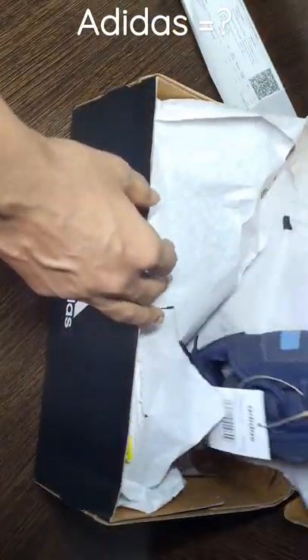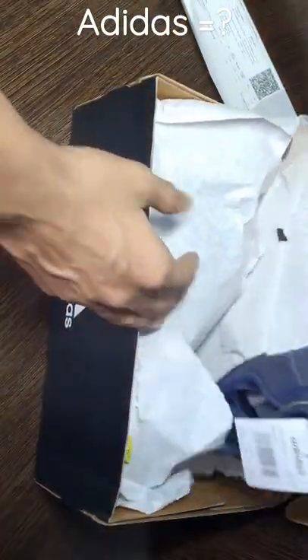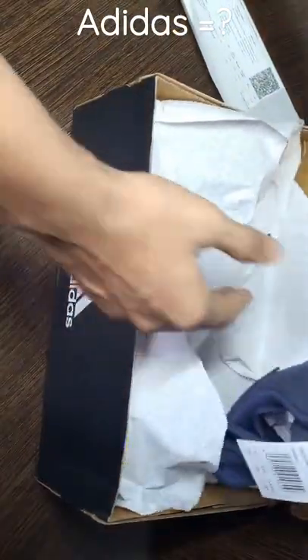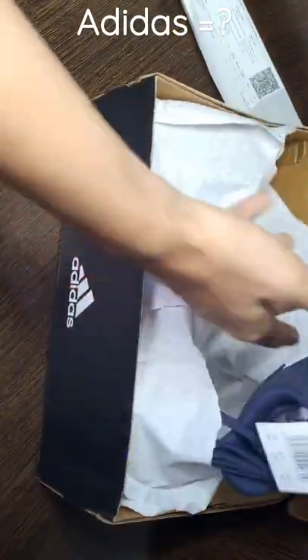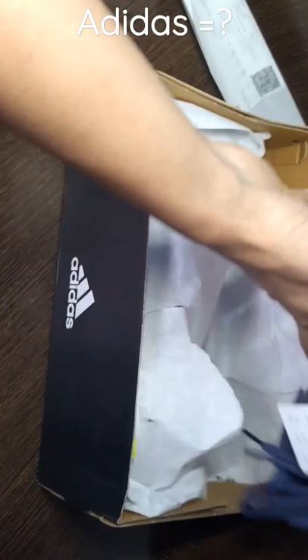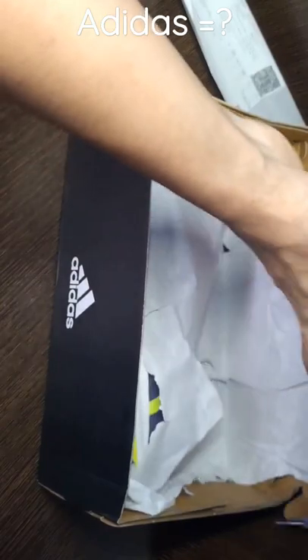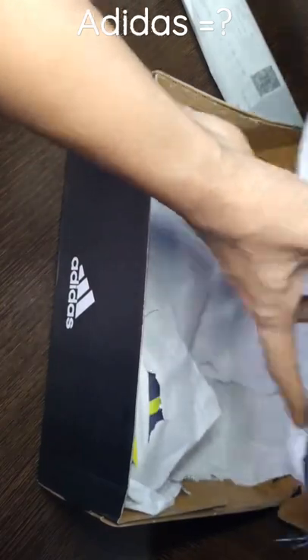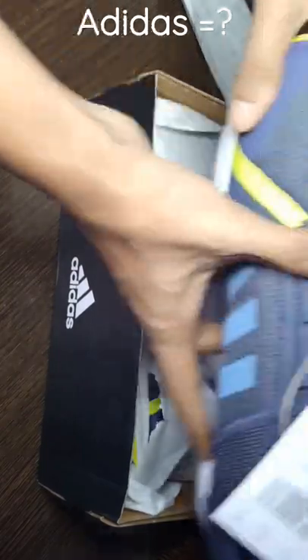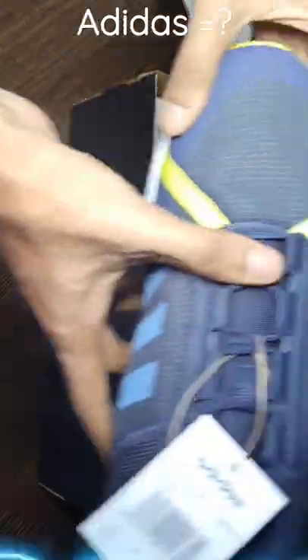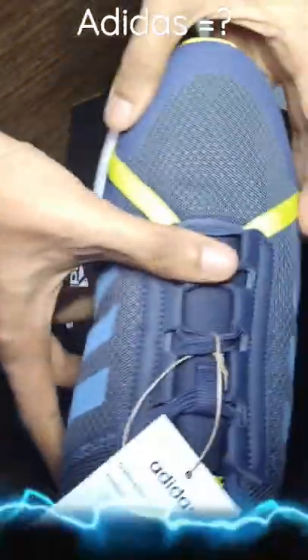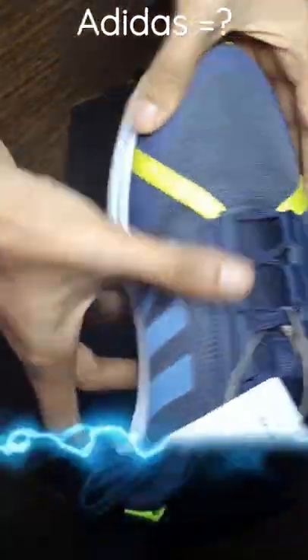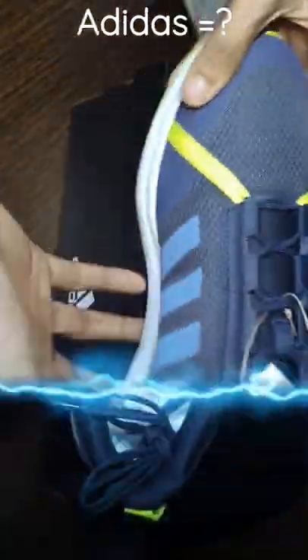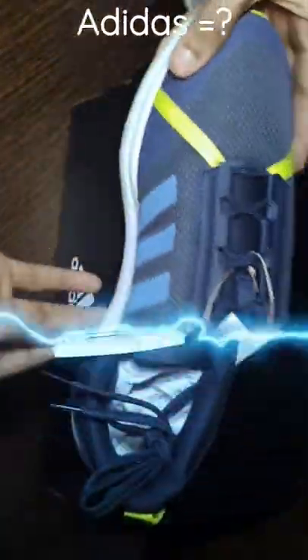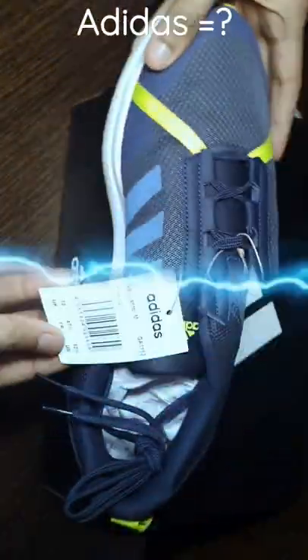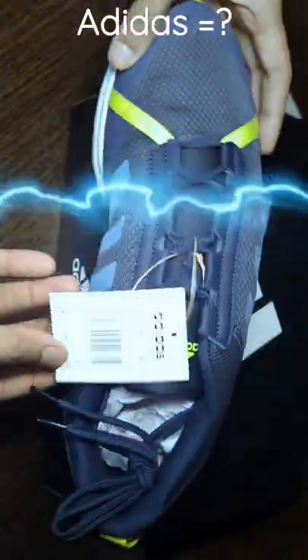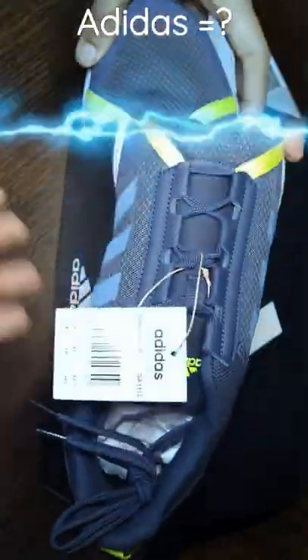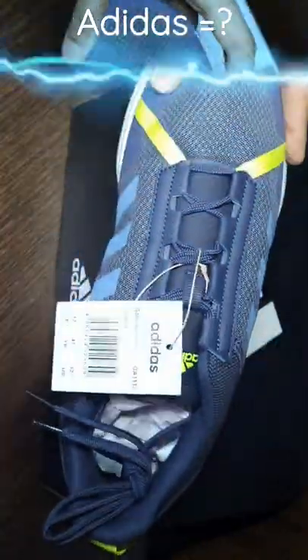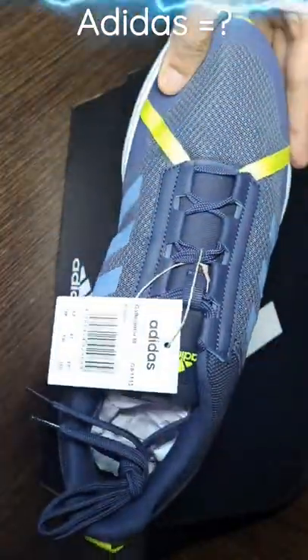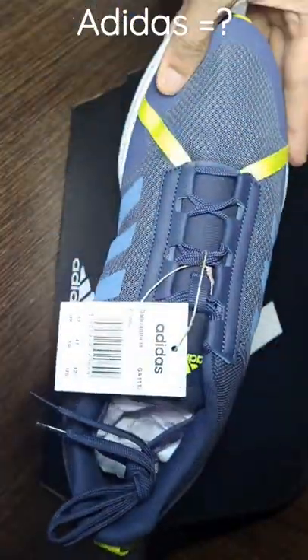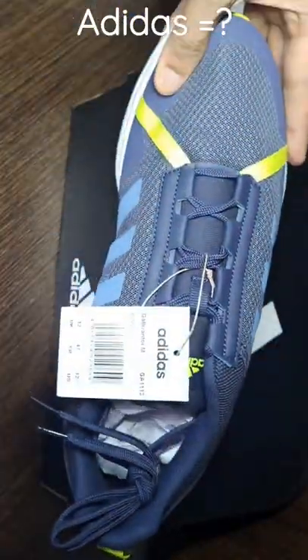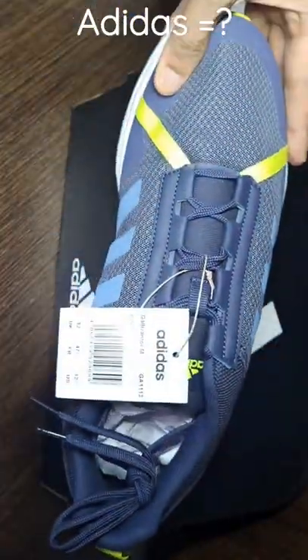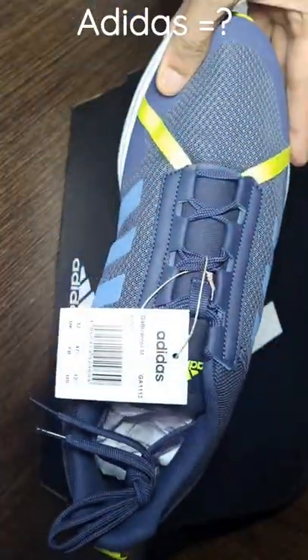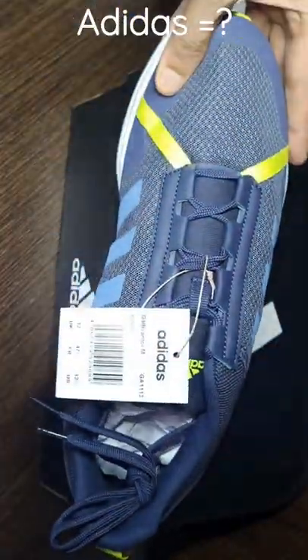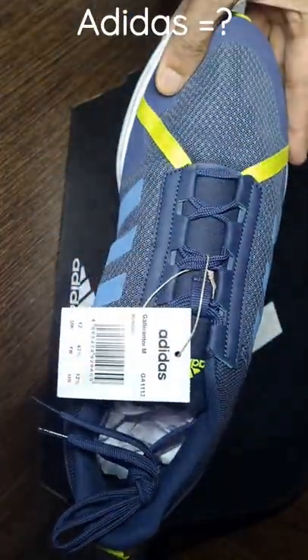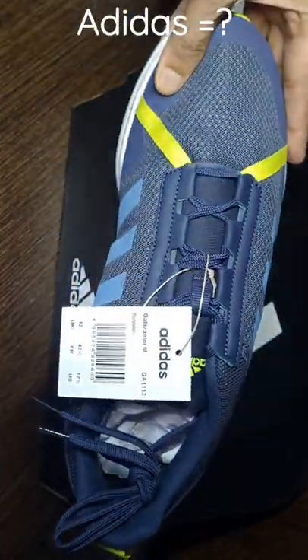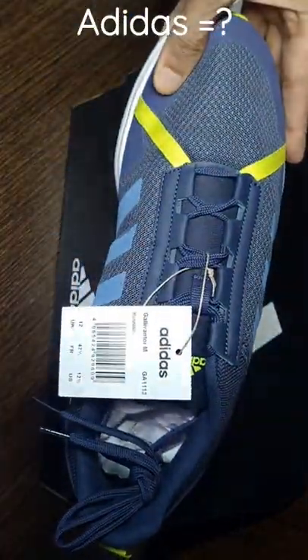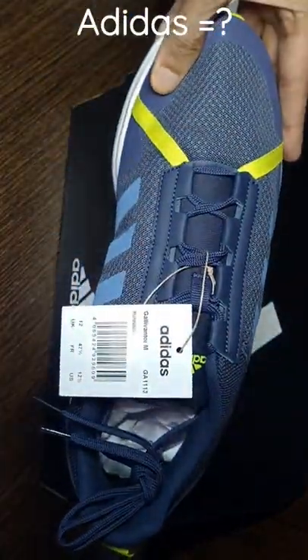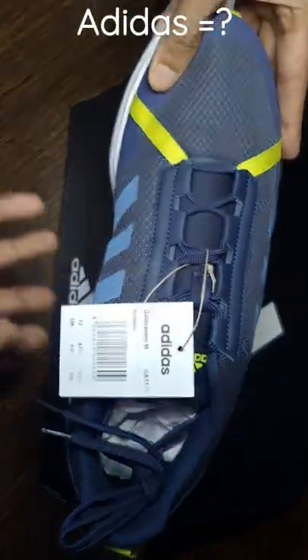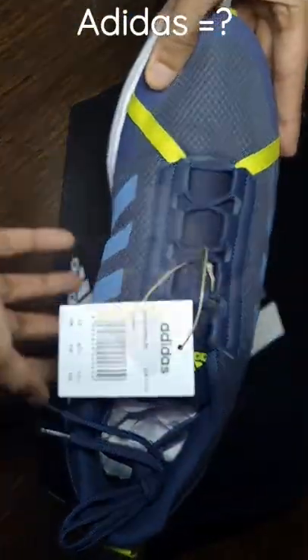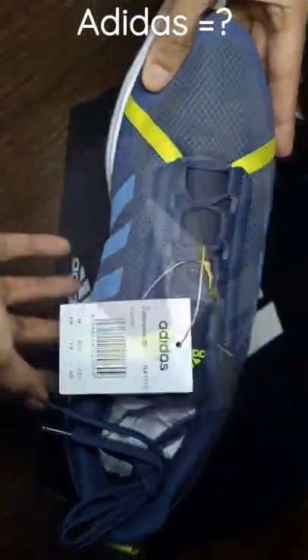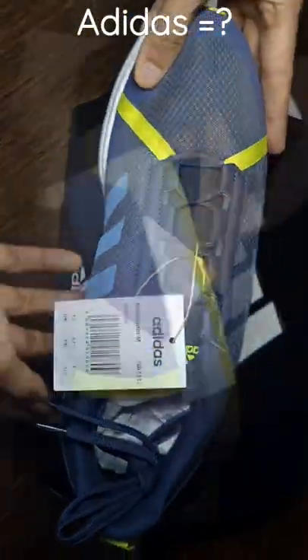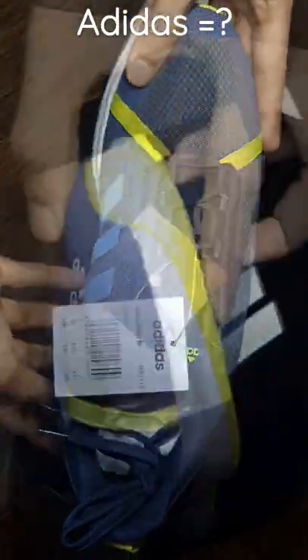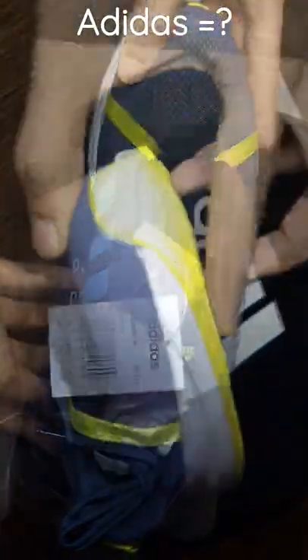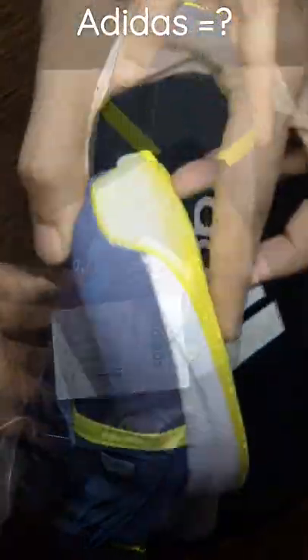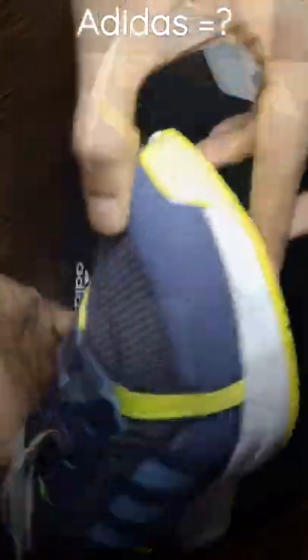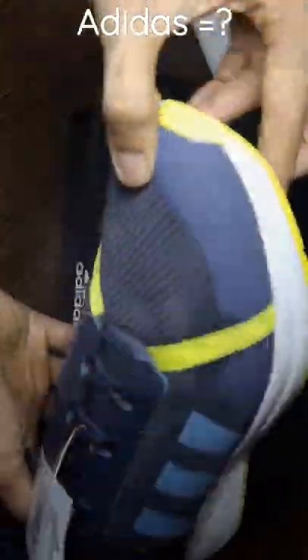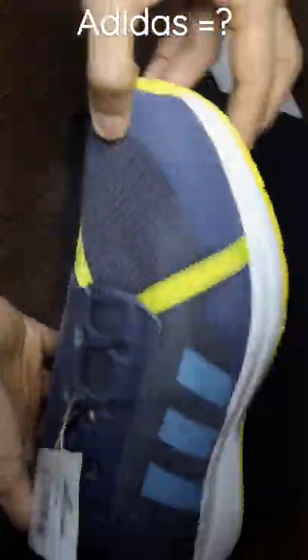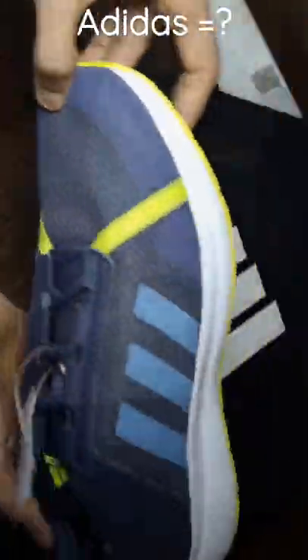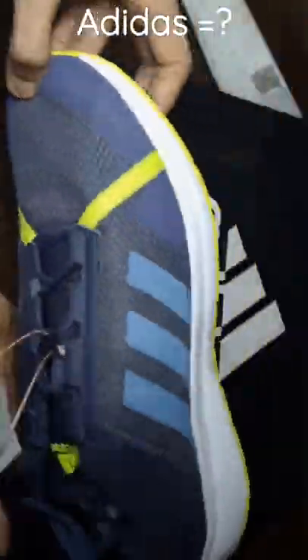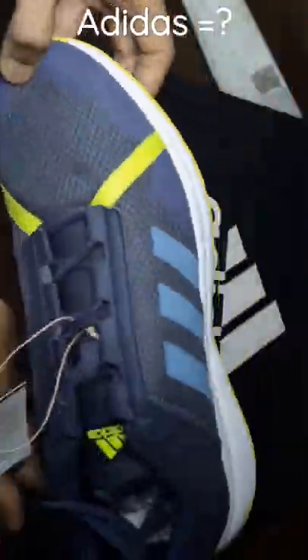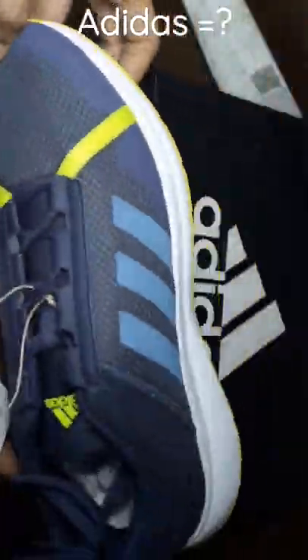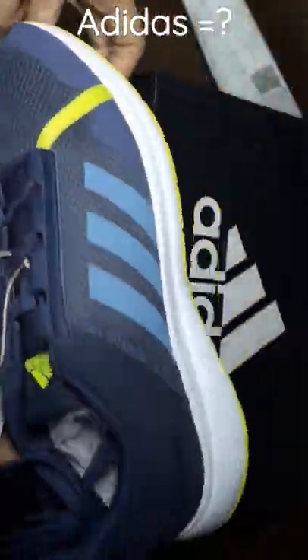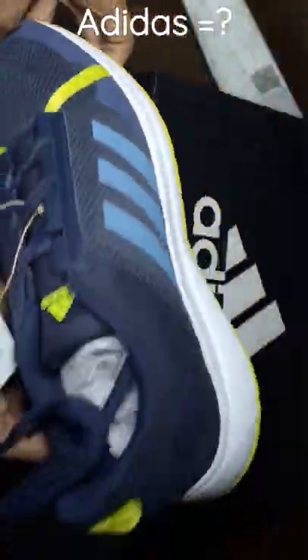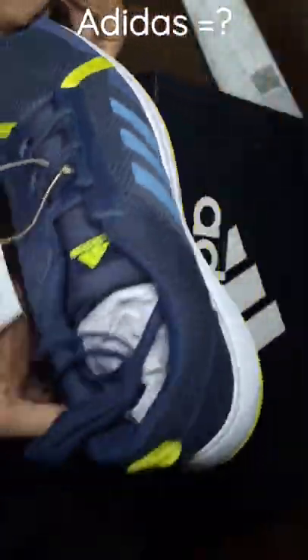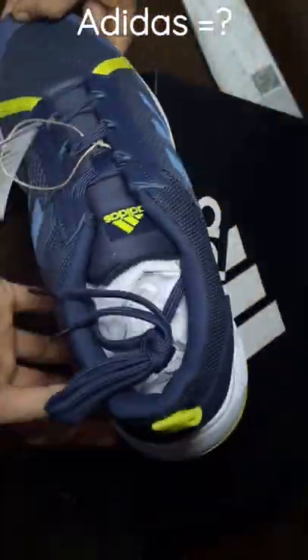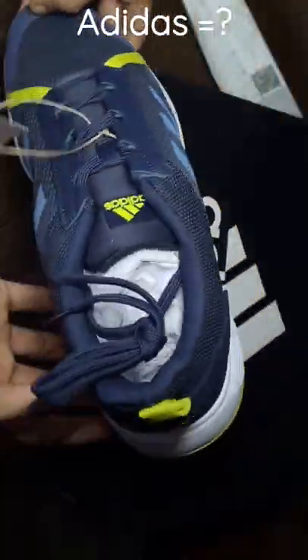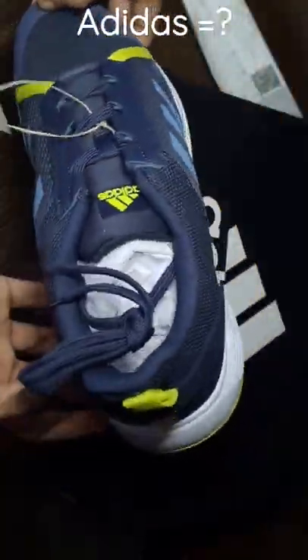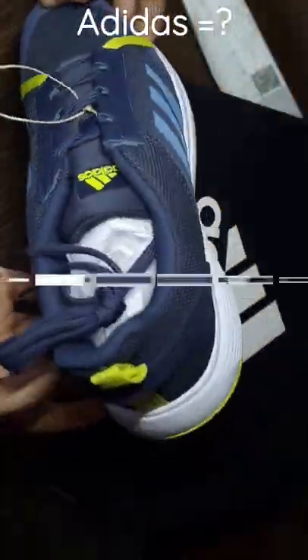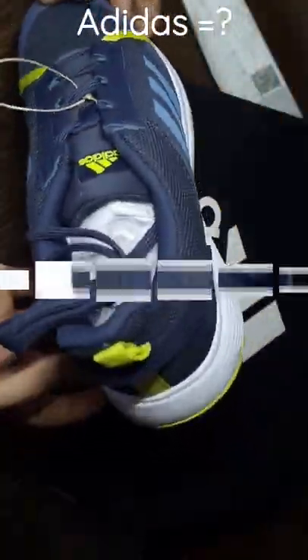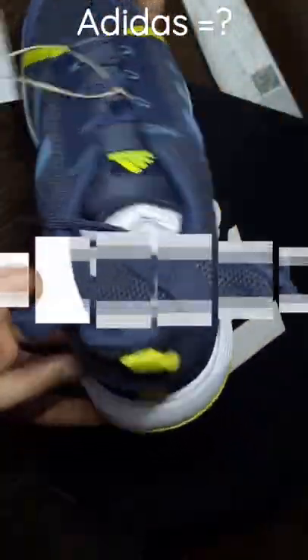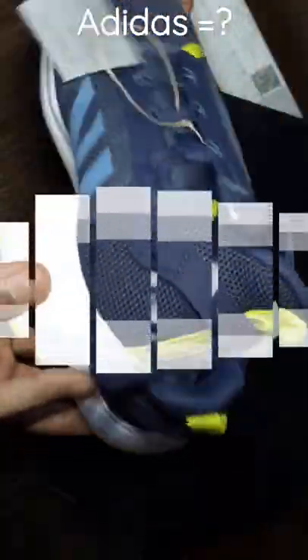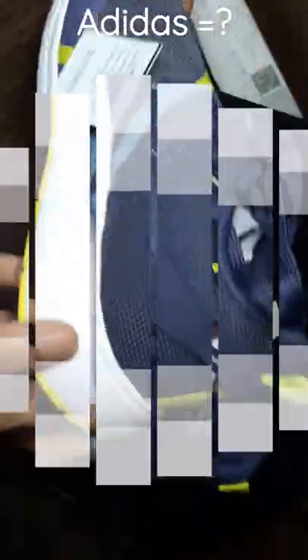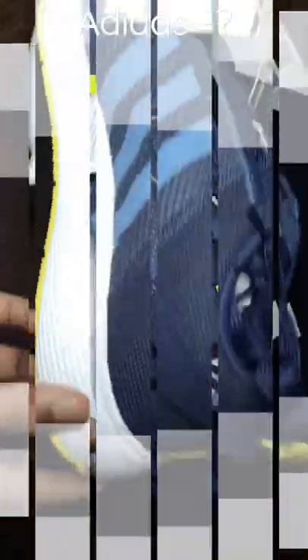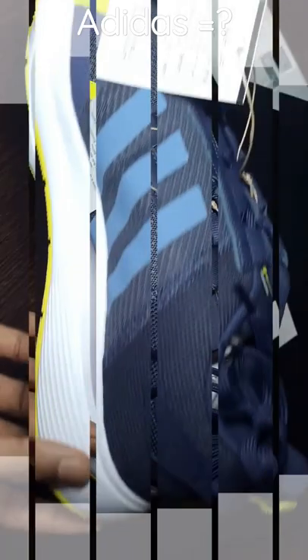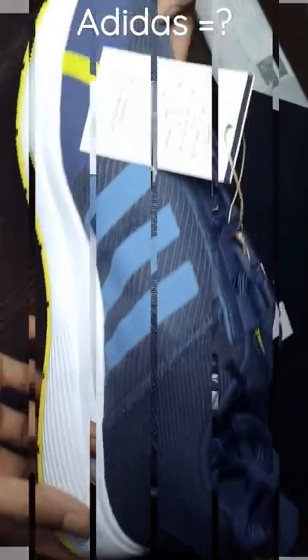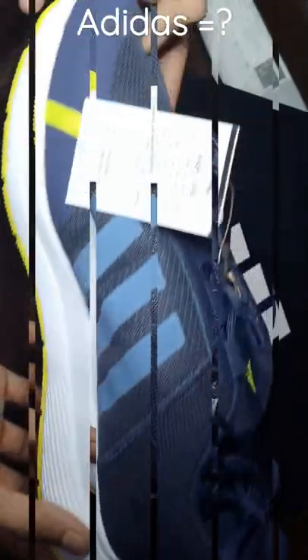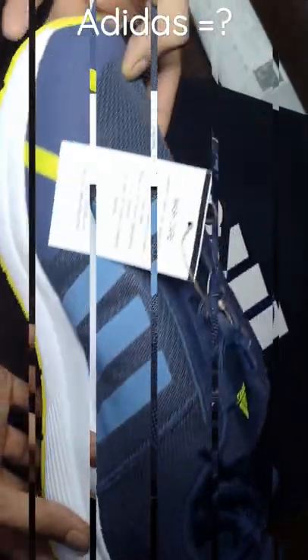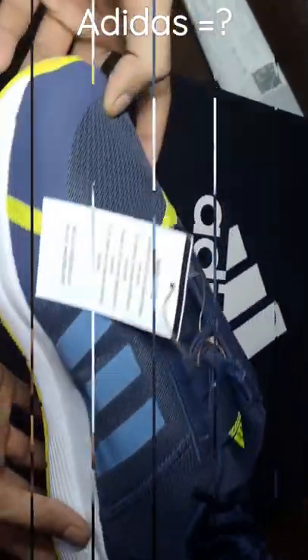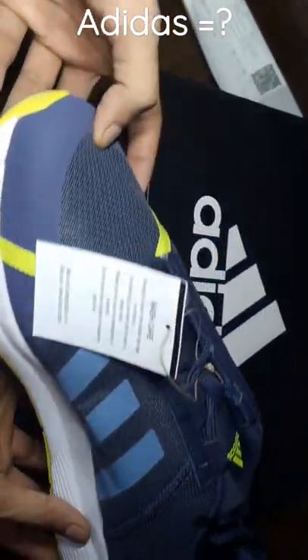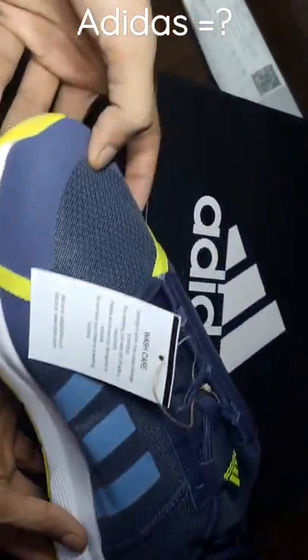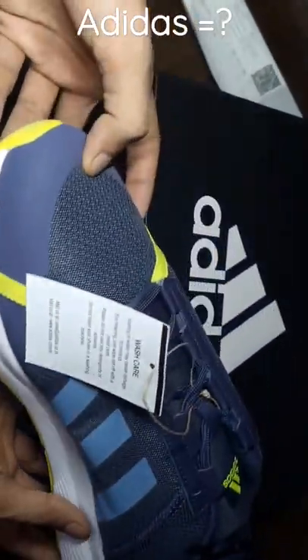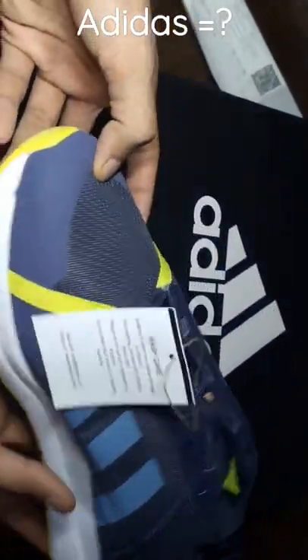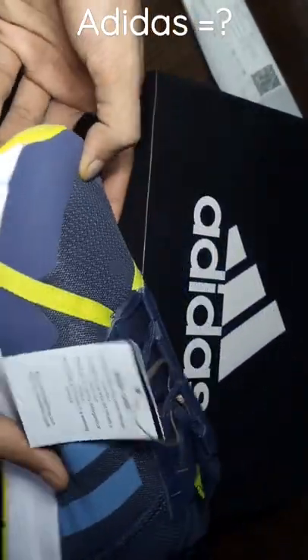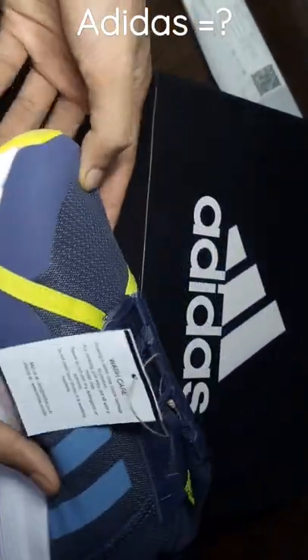Now showing the complete outer layer of the box, MRP price tag and sideways. Now opening the box.